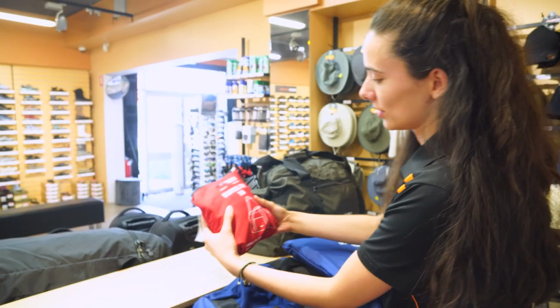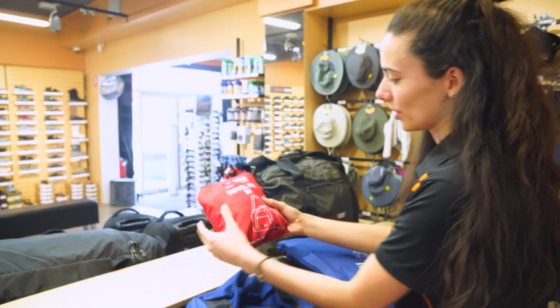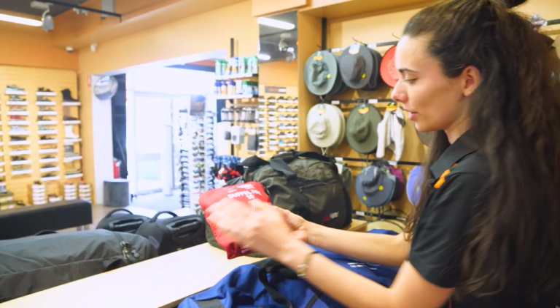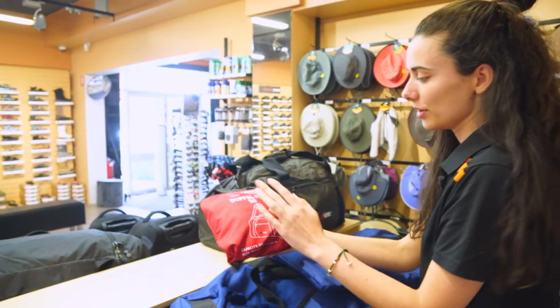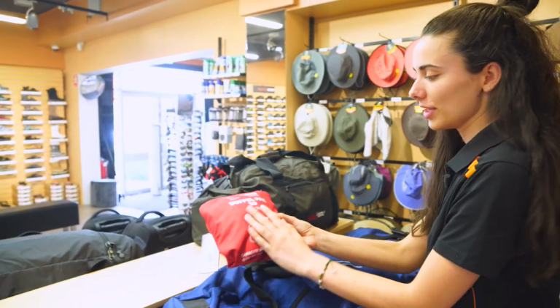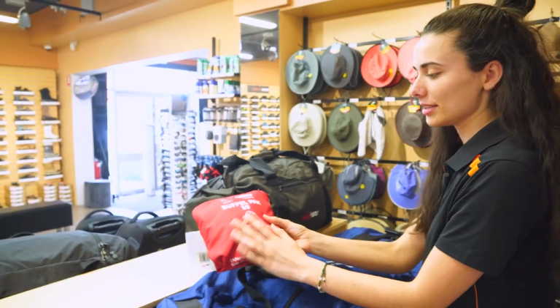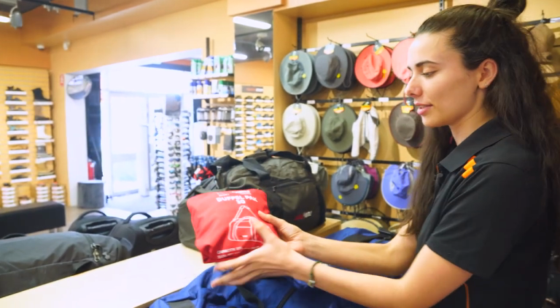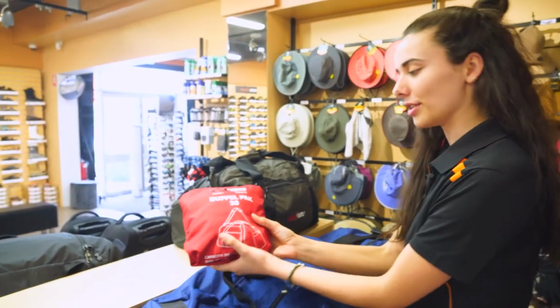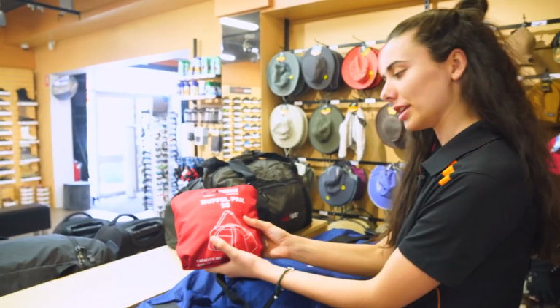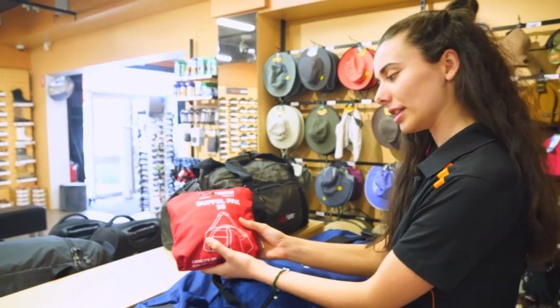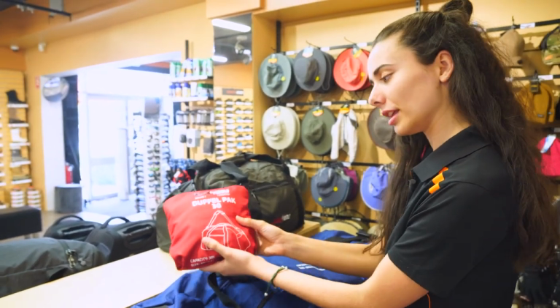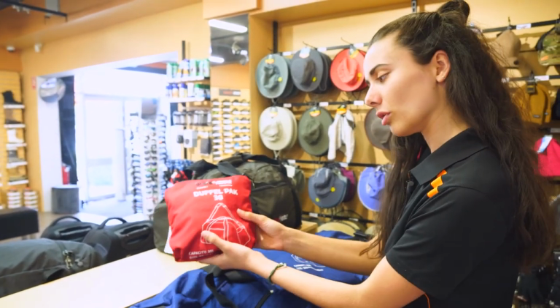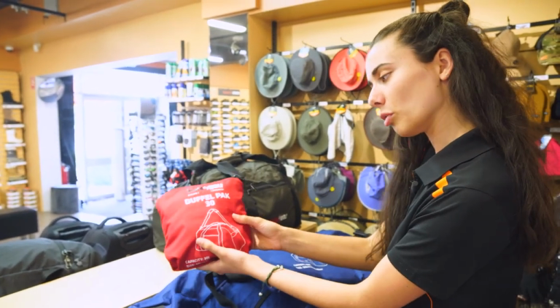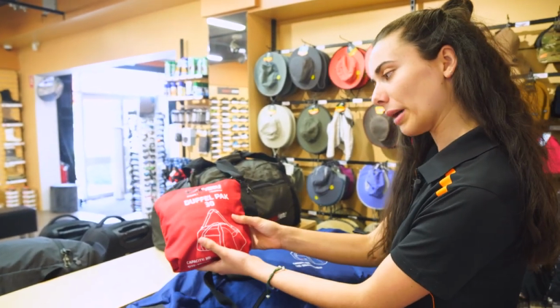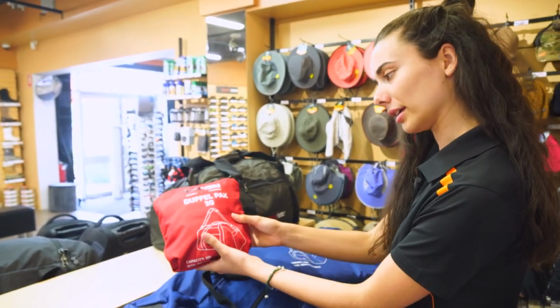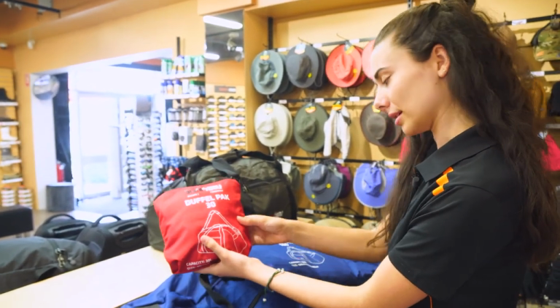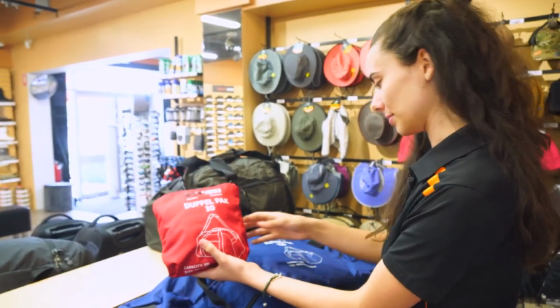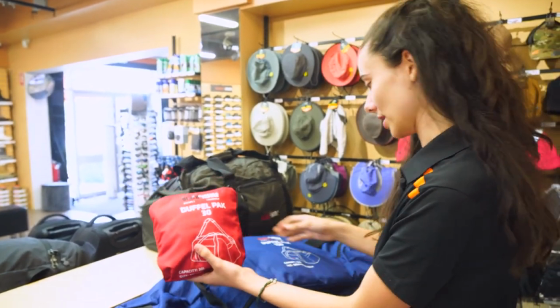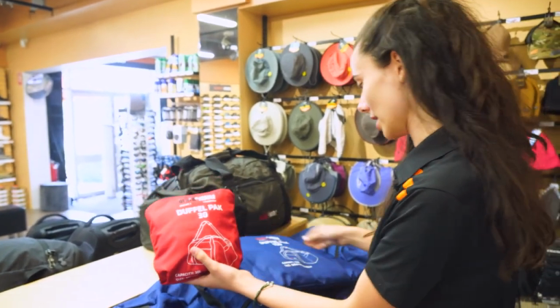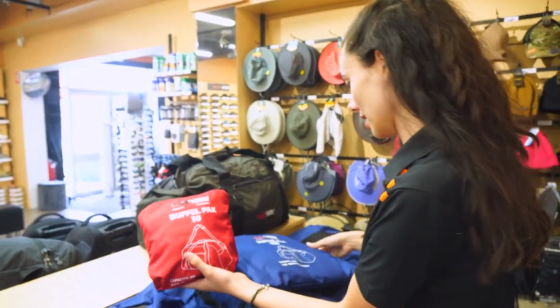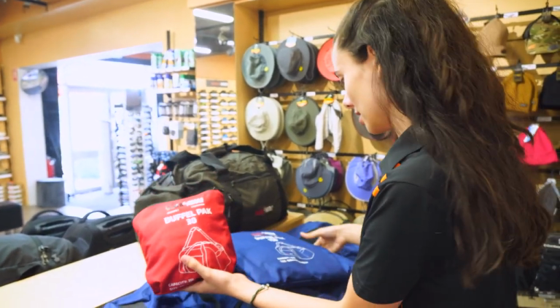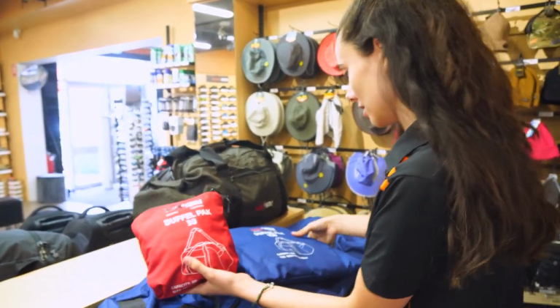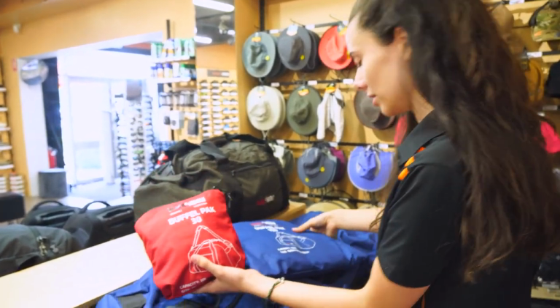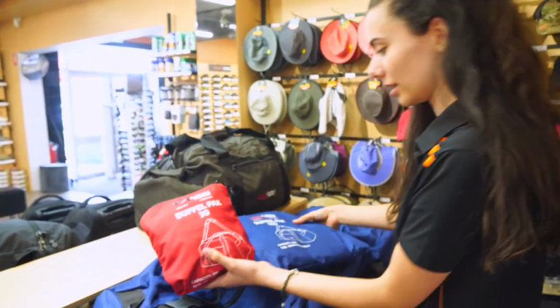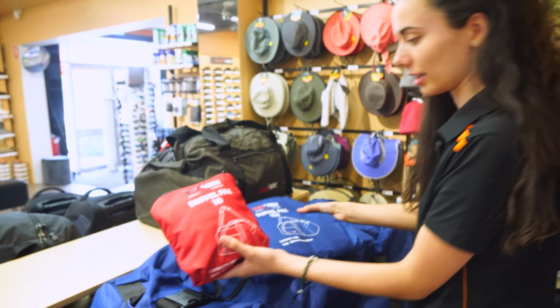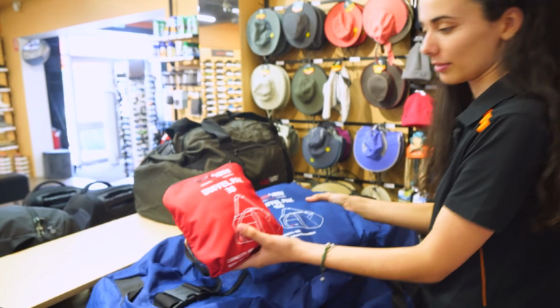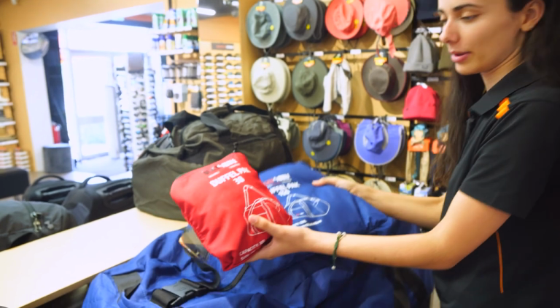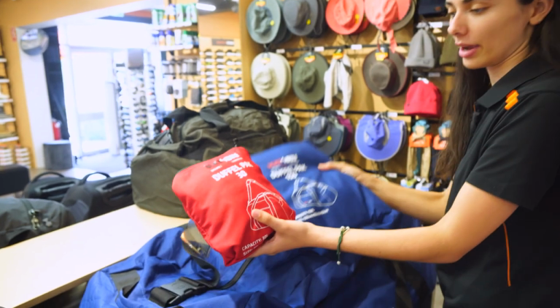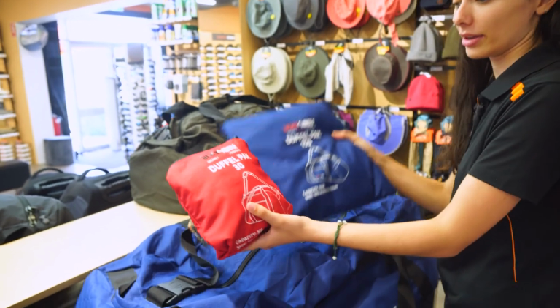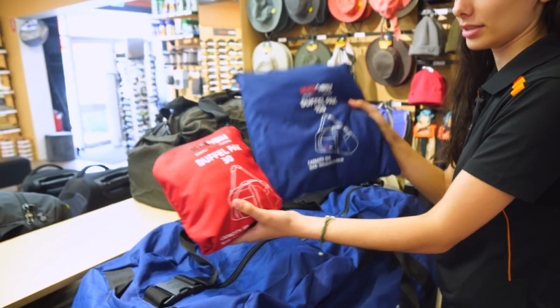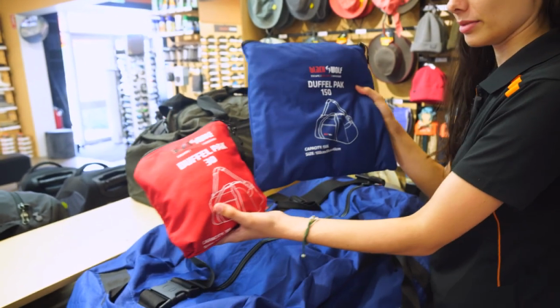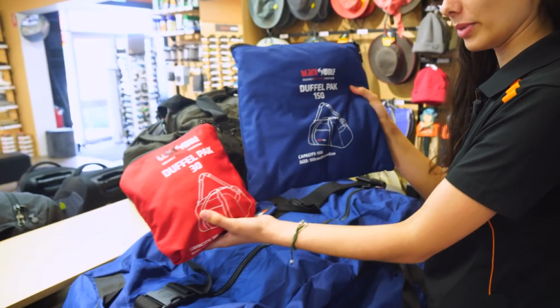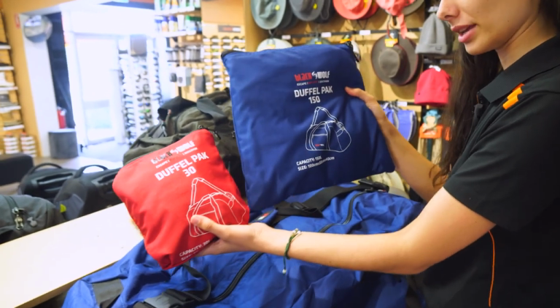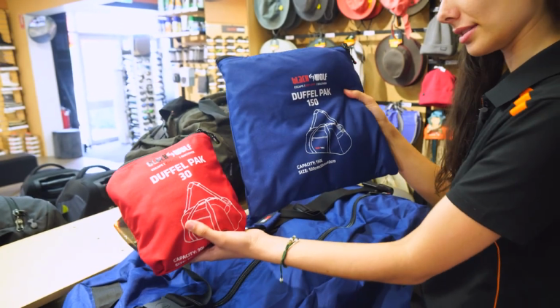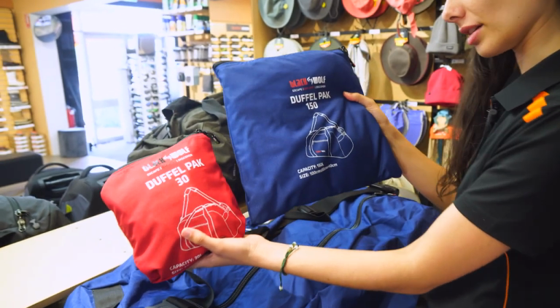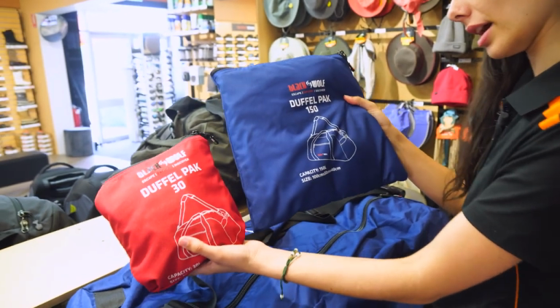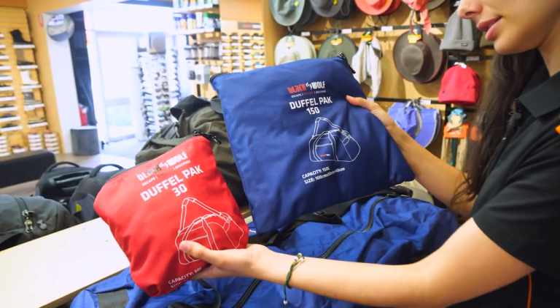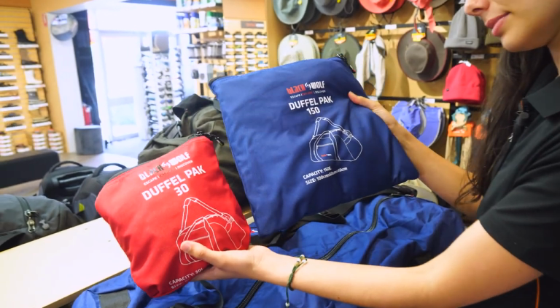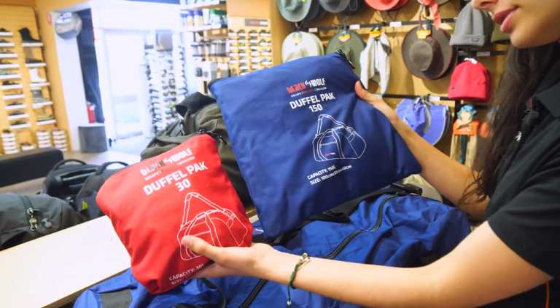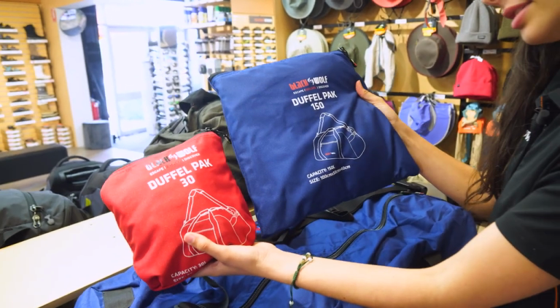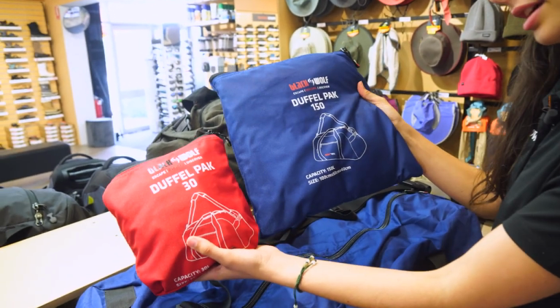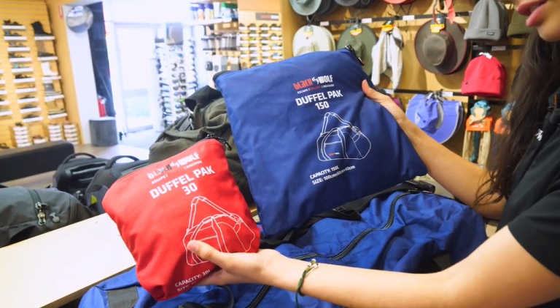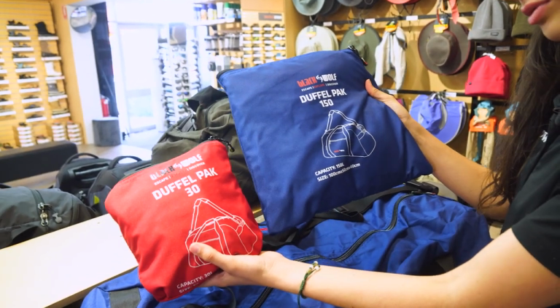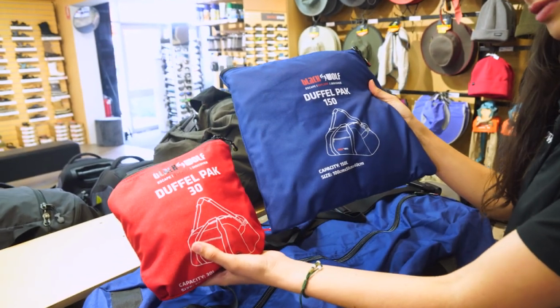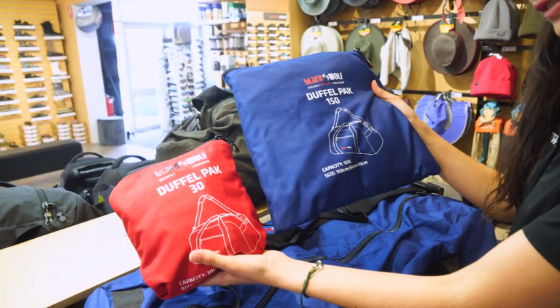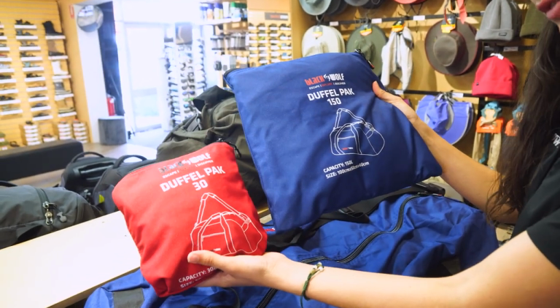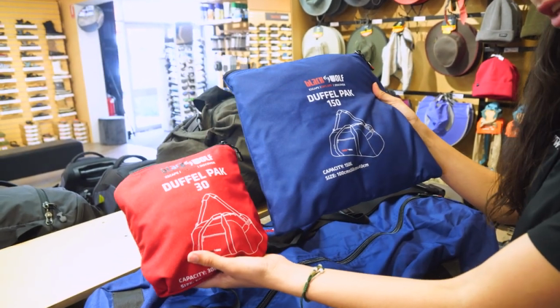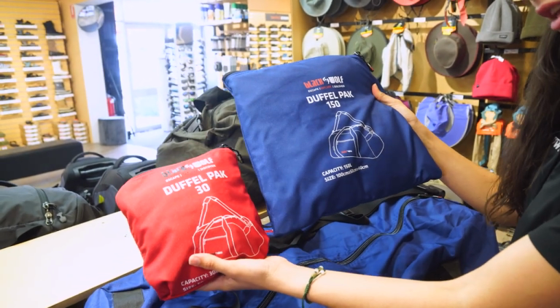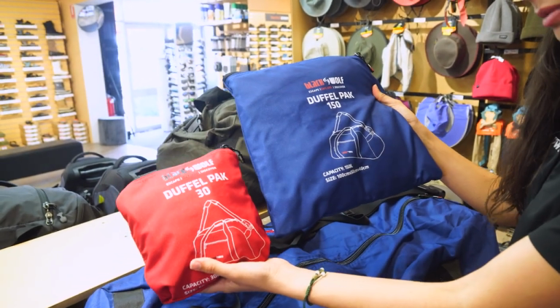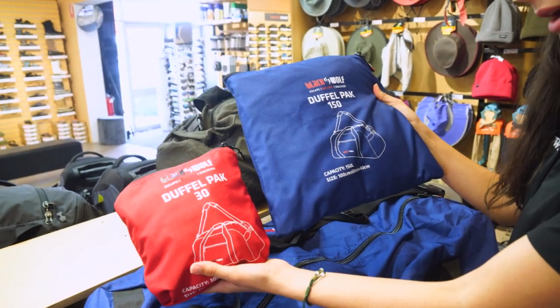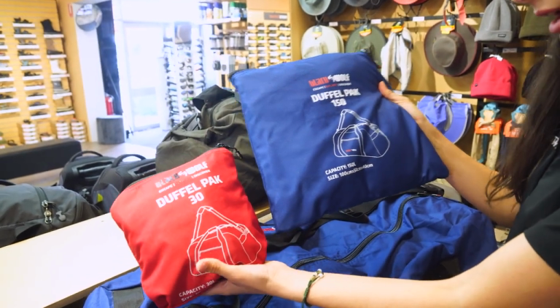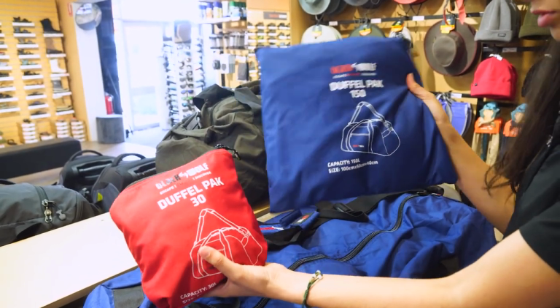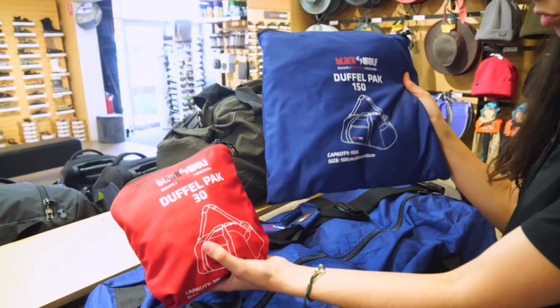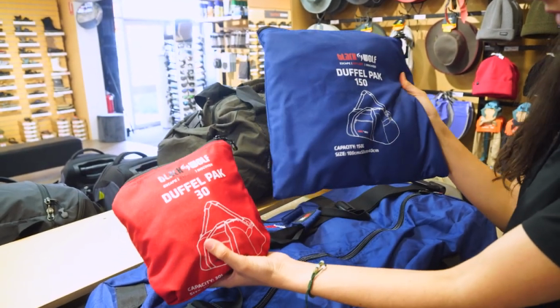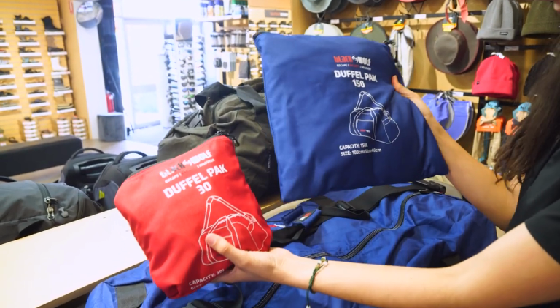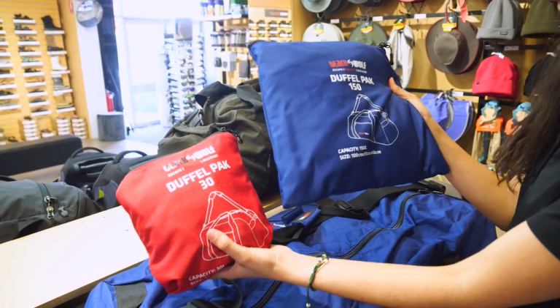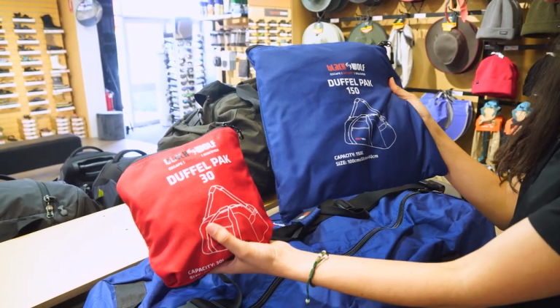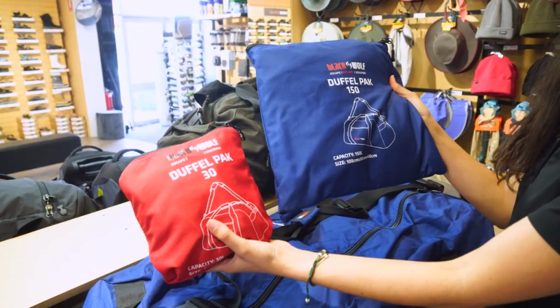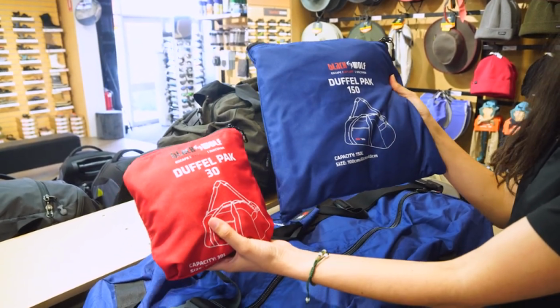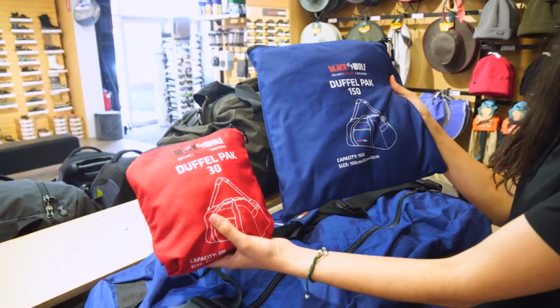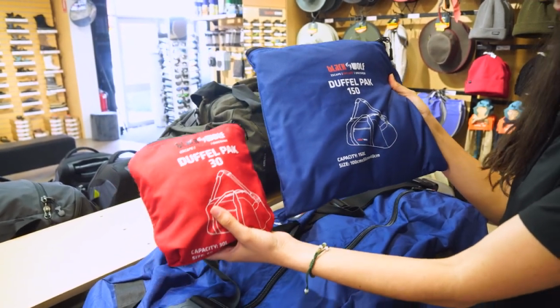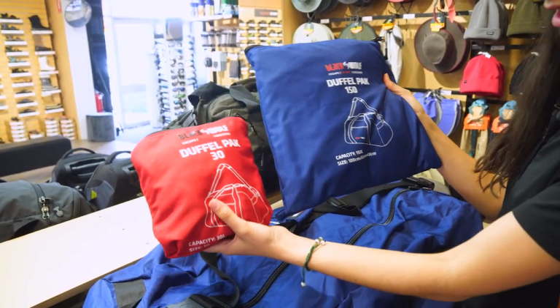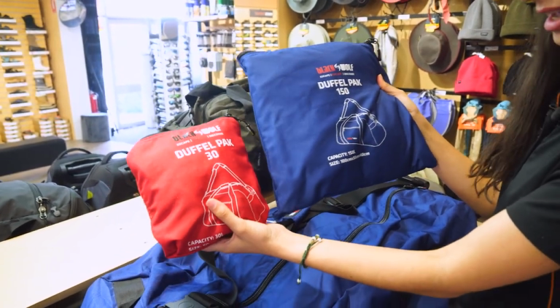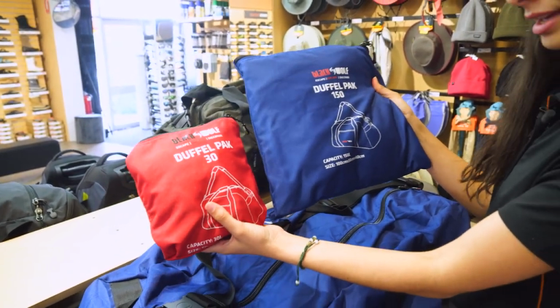There's the 30 litre all packed up. You can compare it to the biggest size, which is the 150 litre bag all packed up in its pocket here.